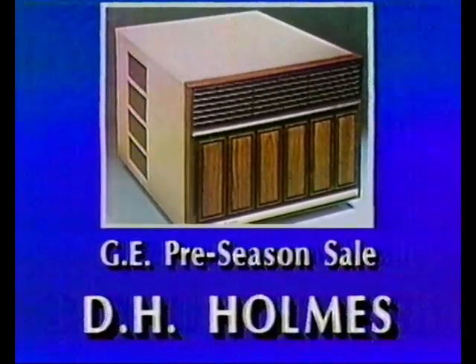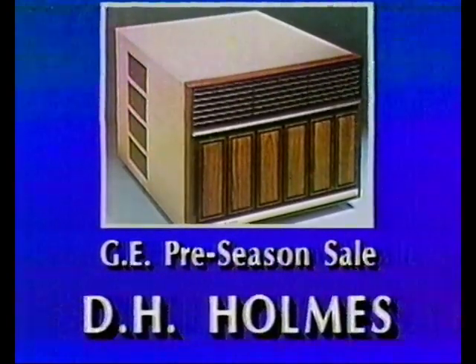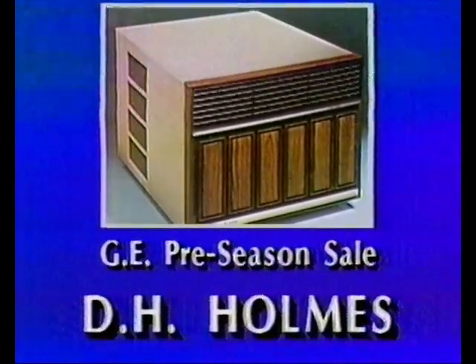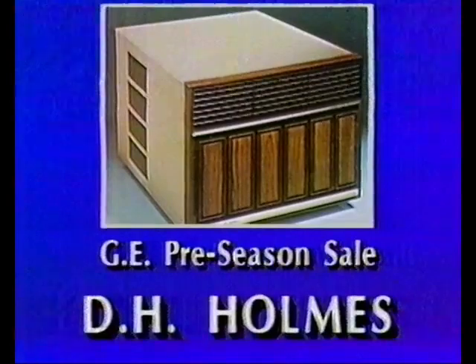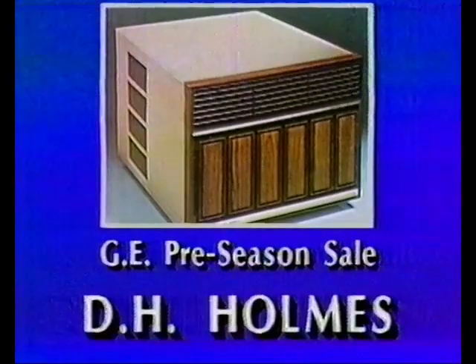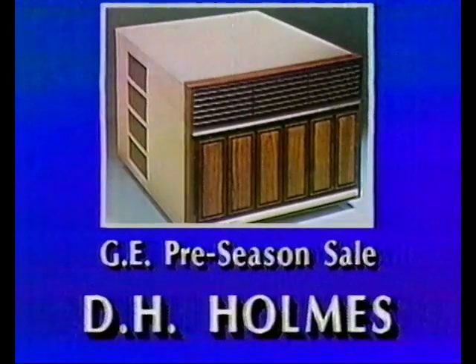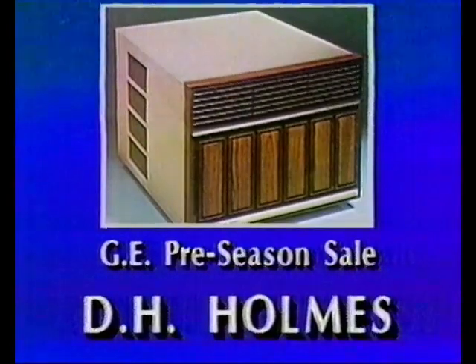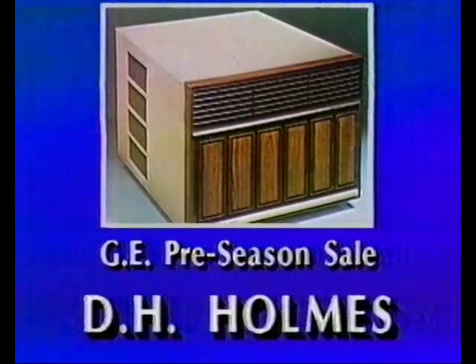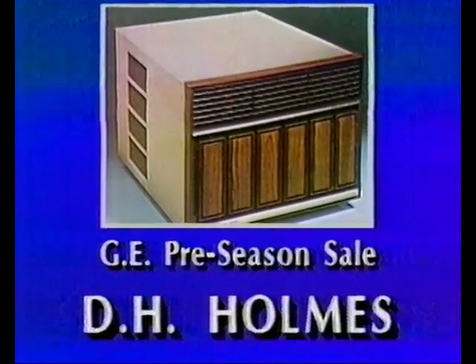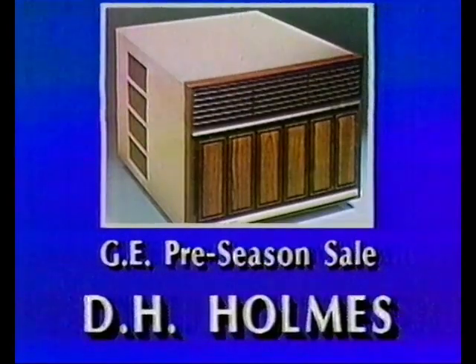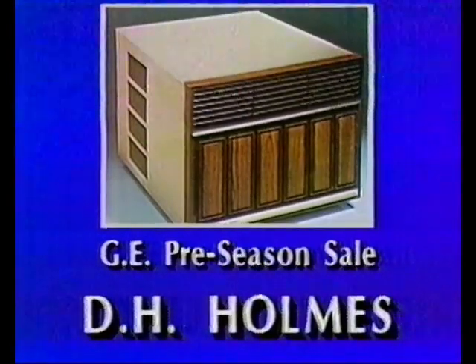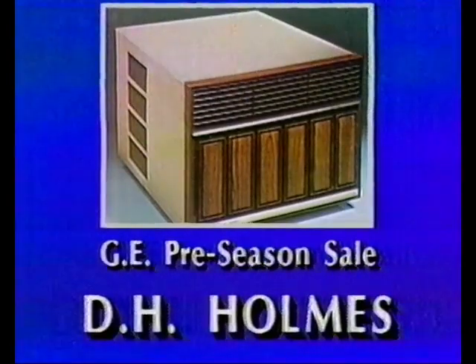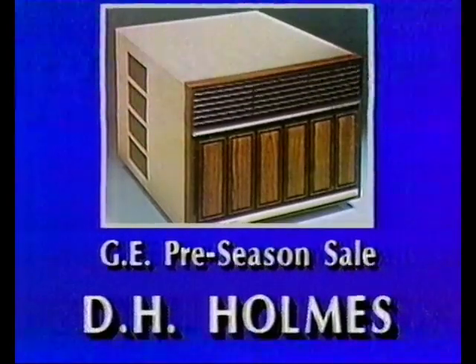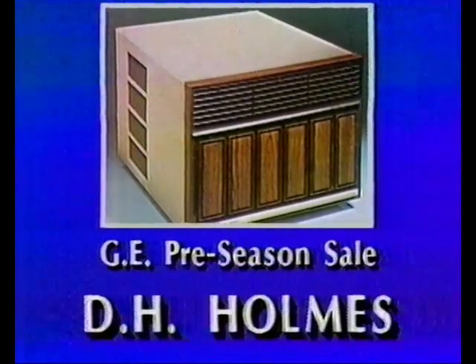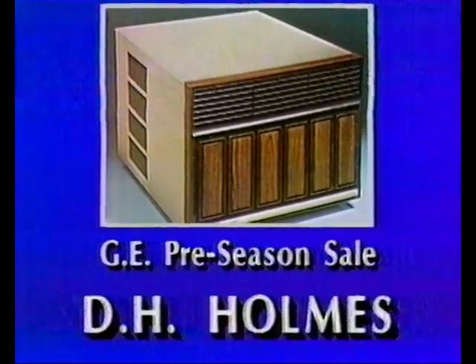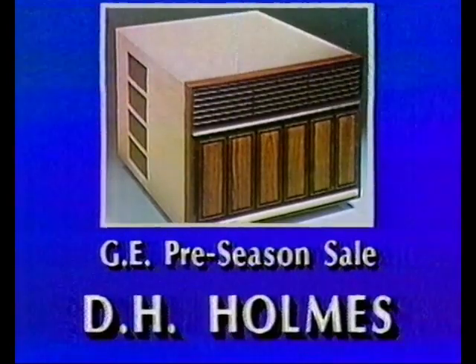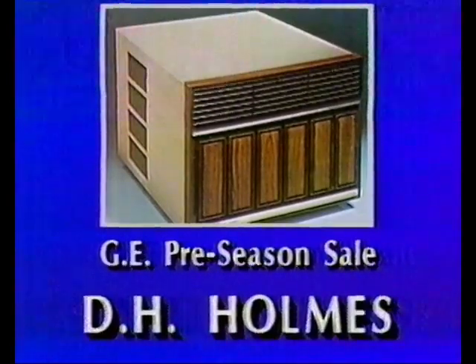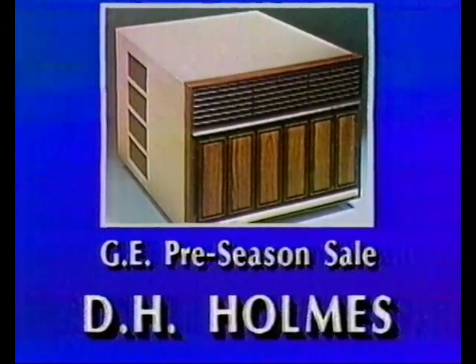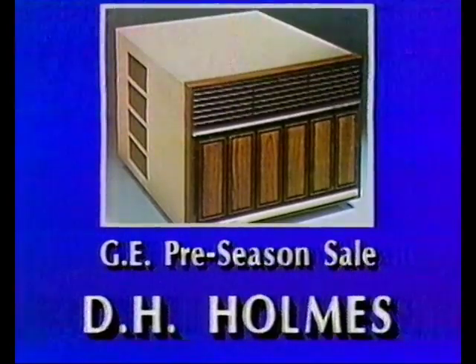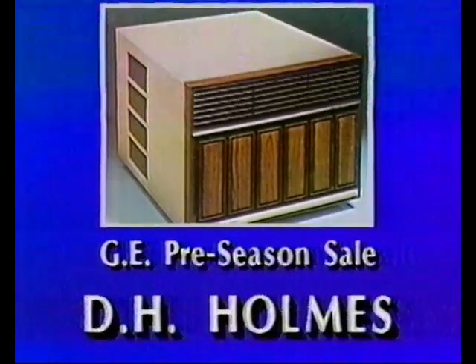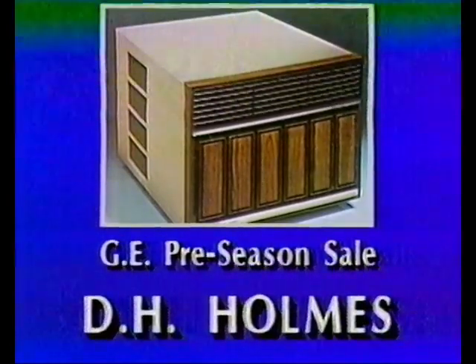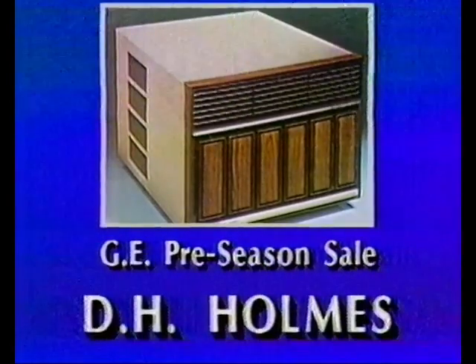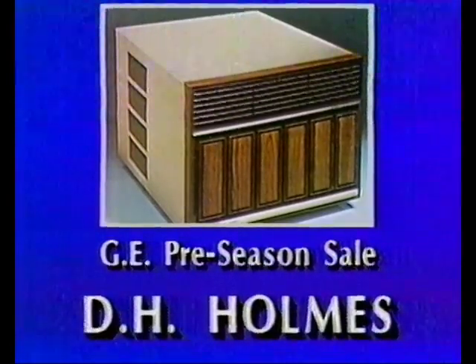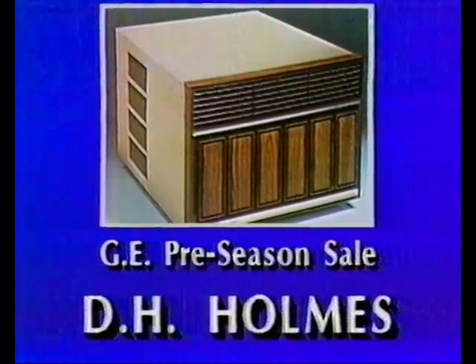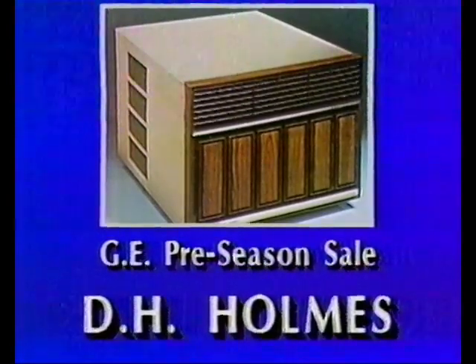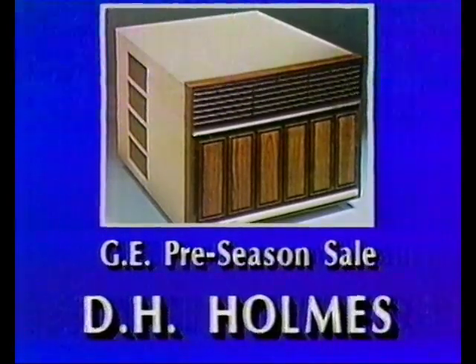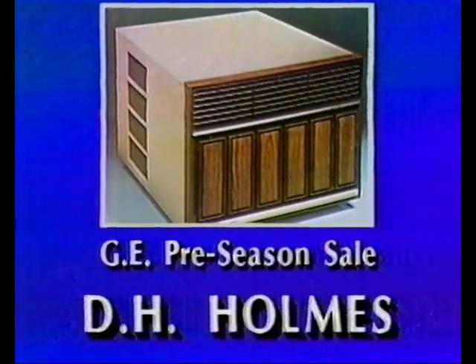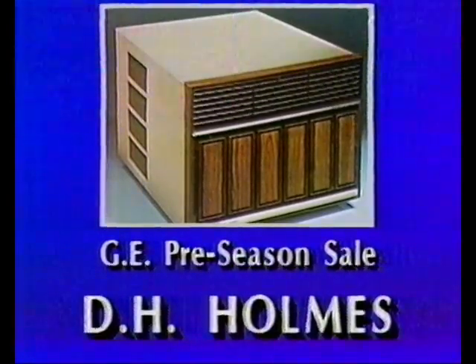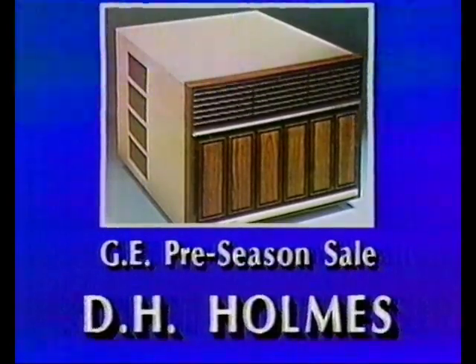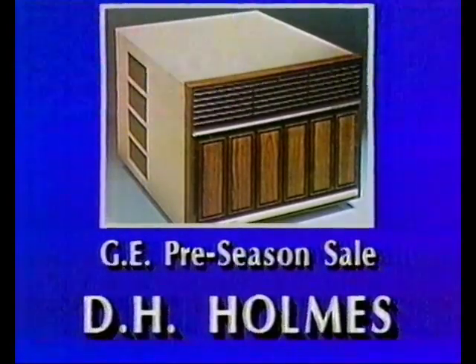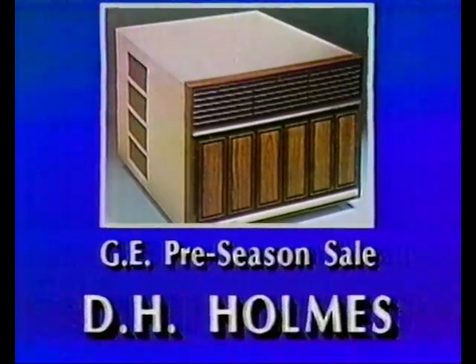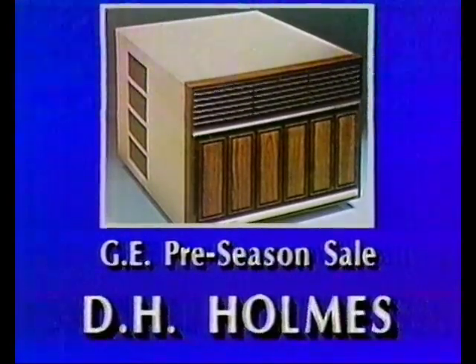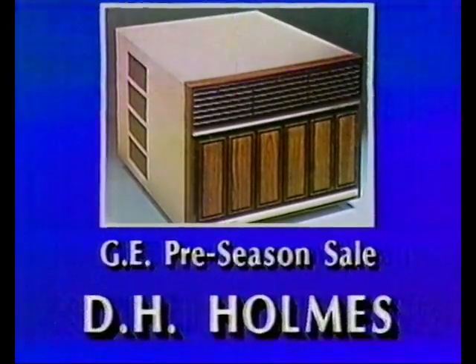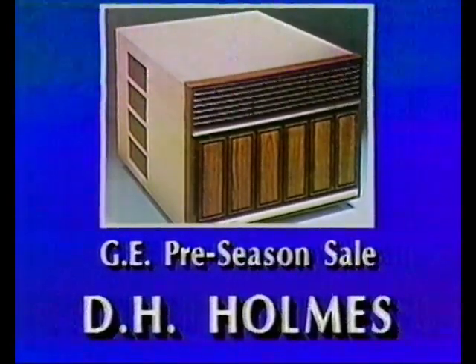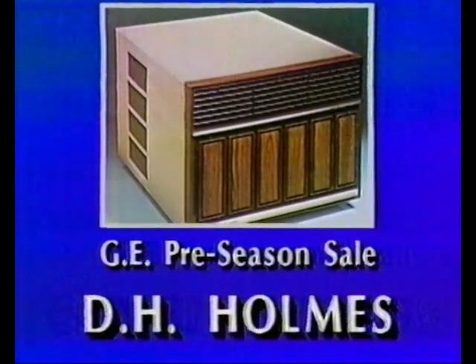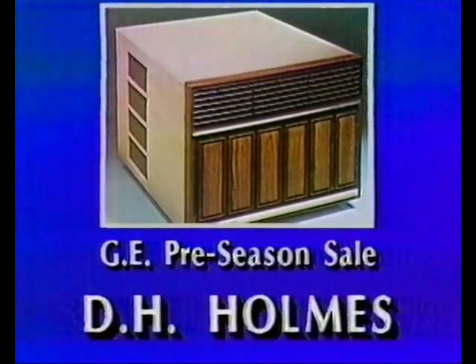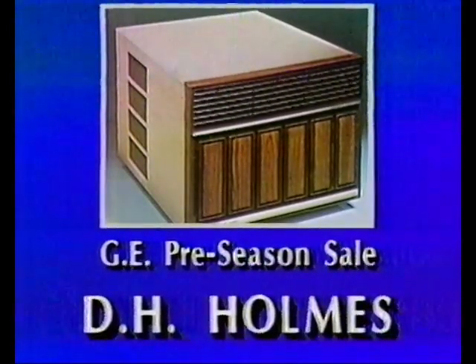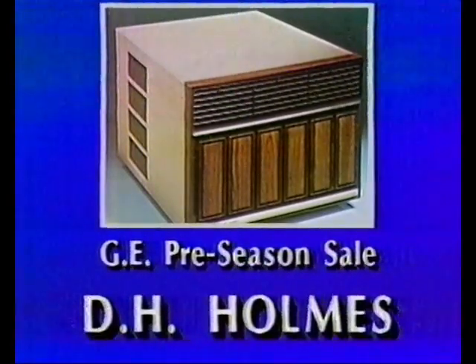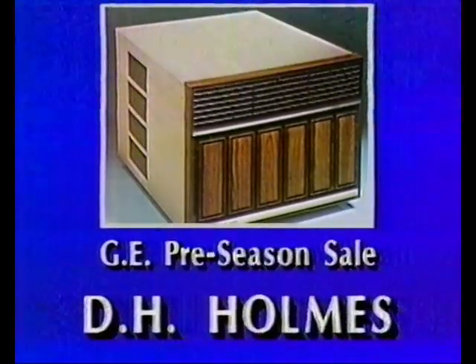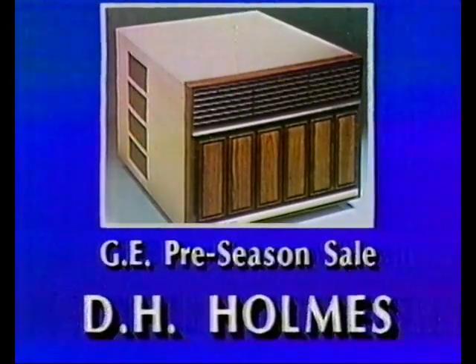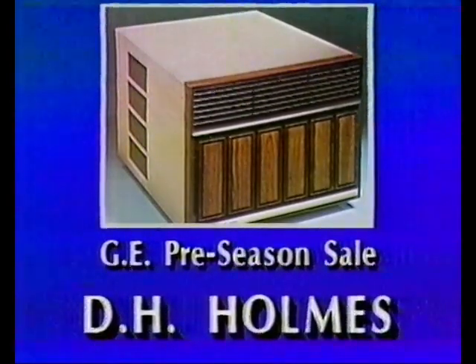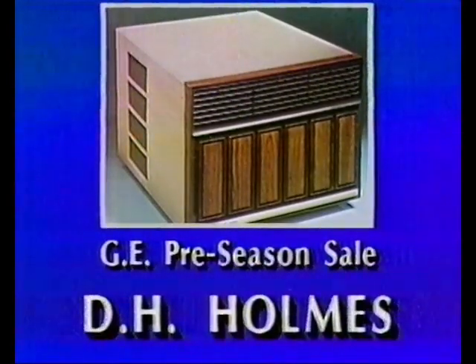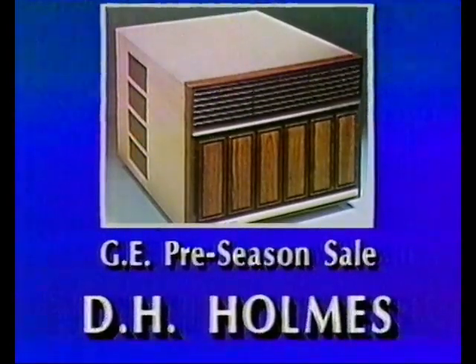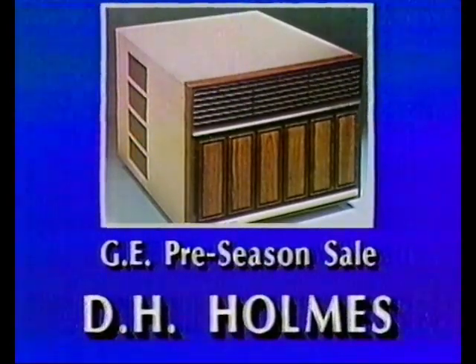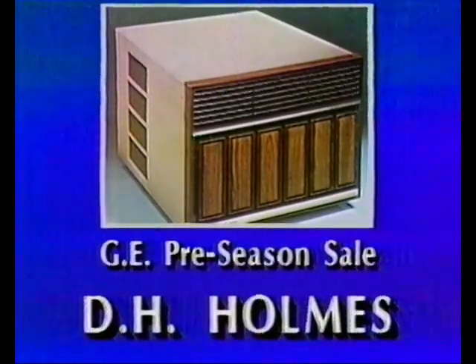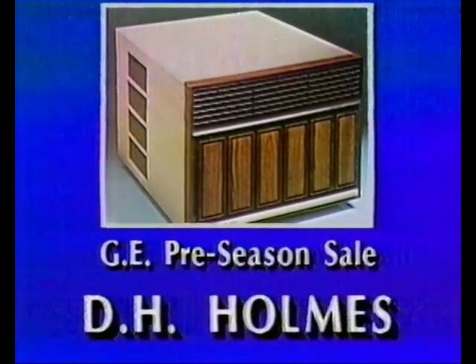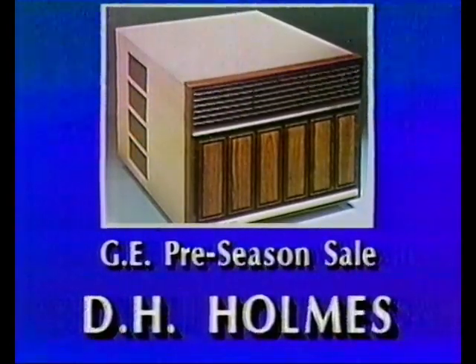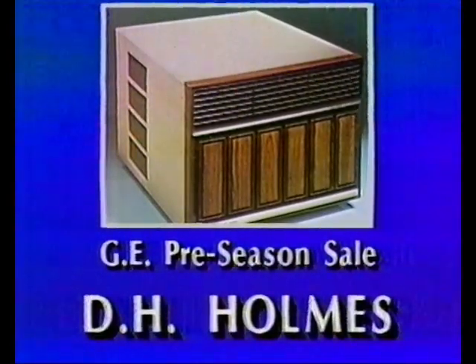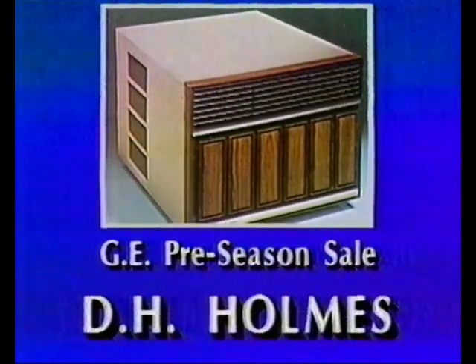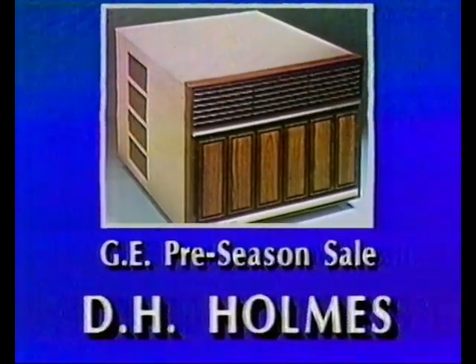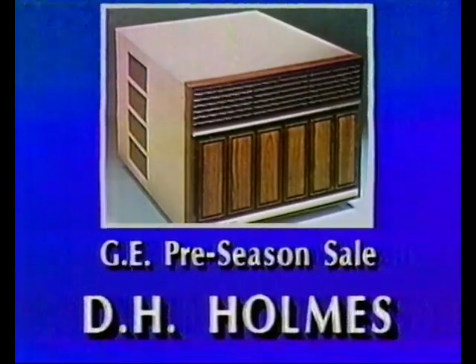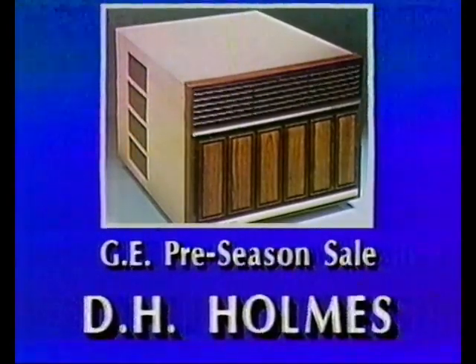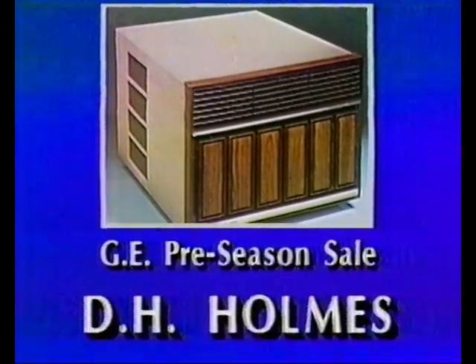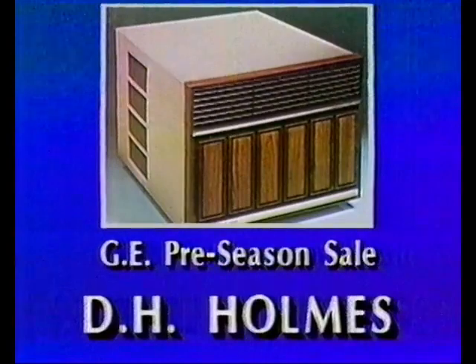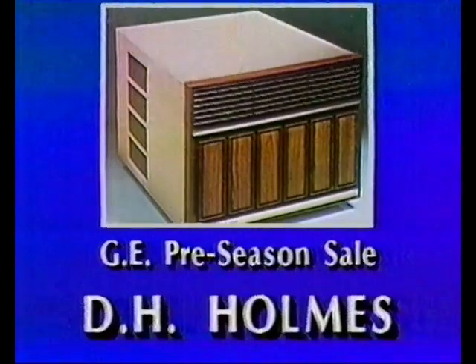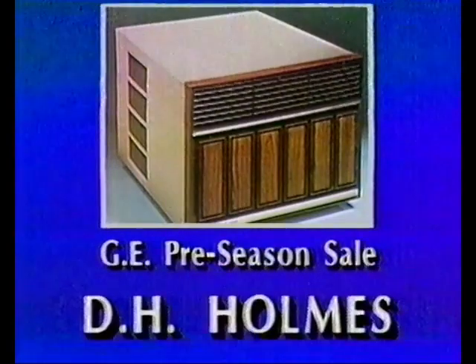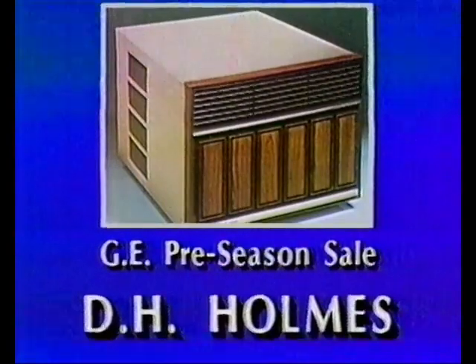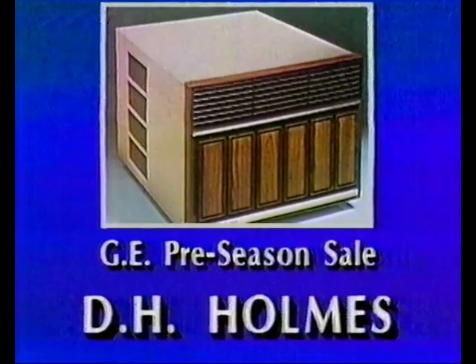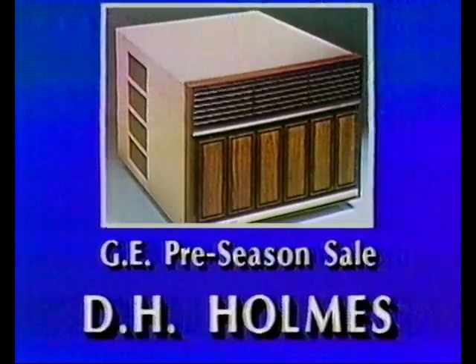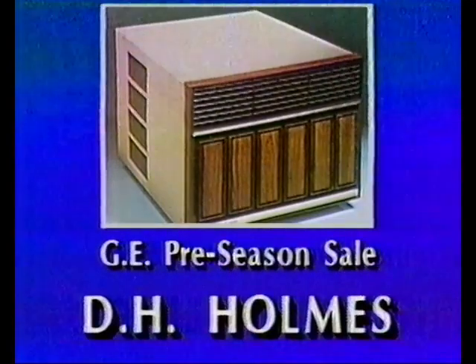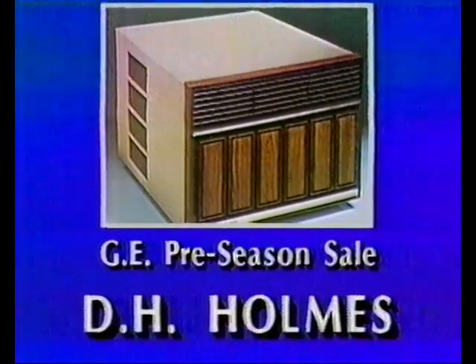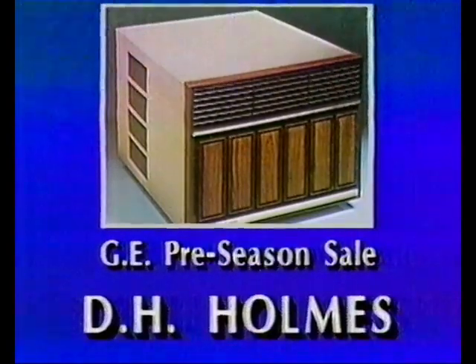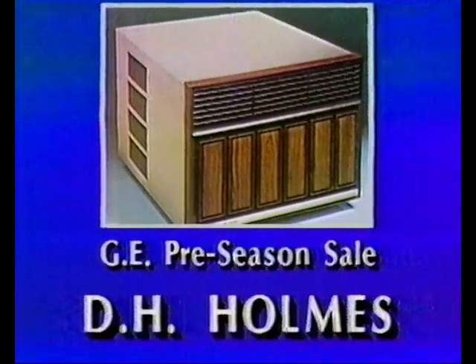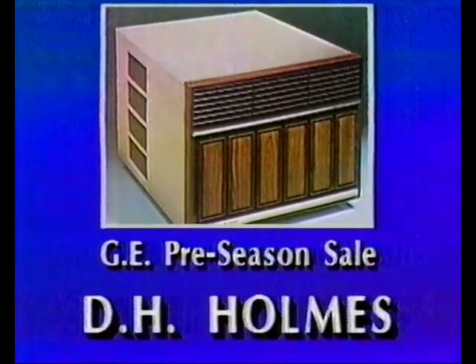Remember, this offer is for one week only, and the sale is now going on at D.H. Holmes.